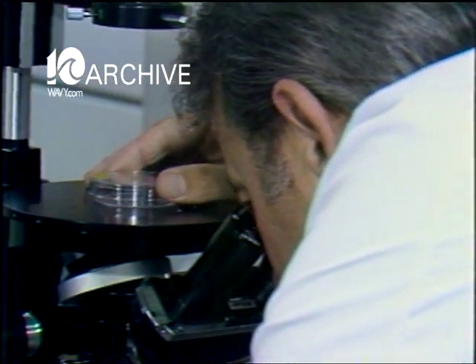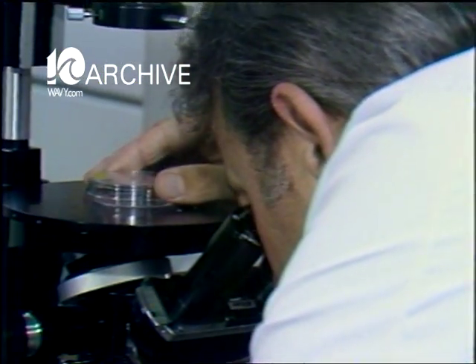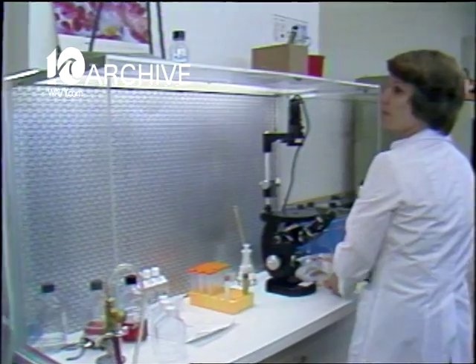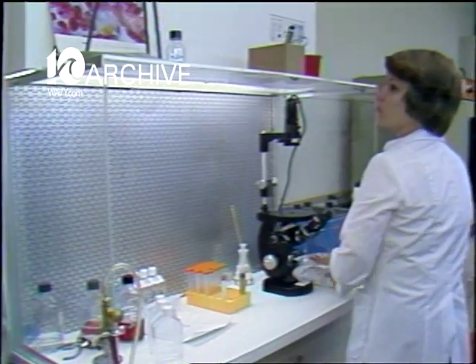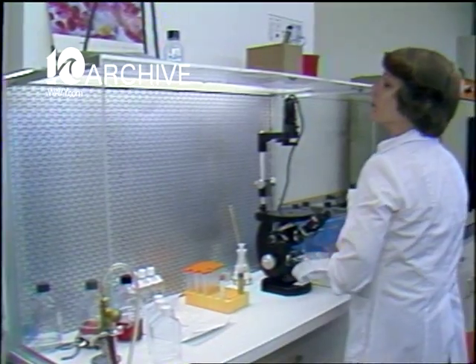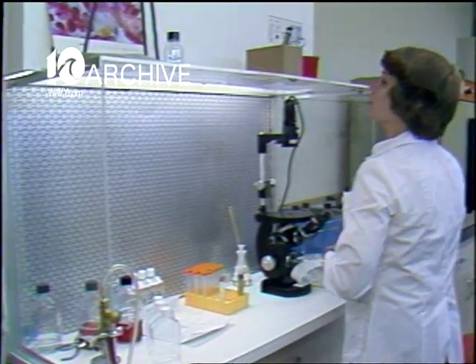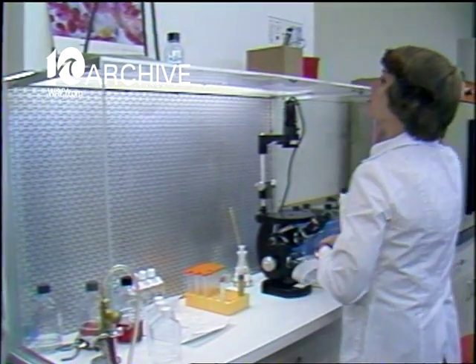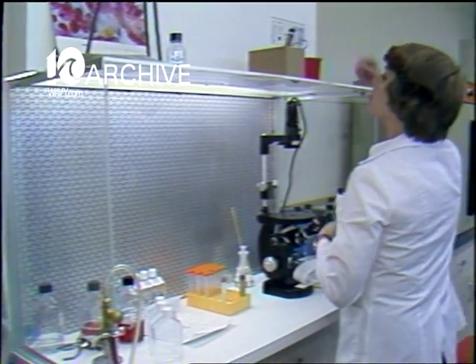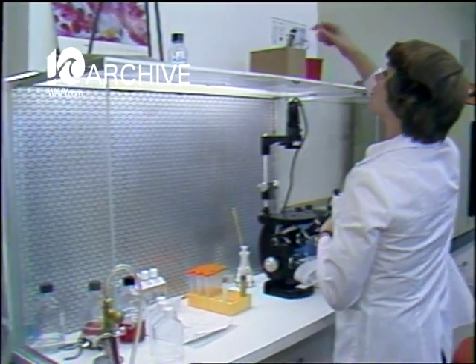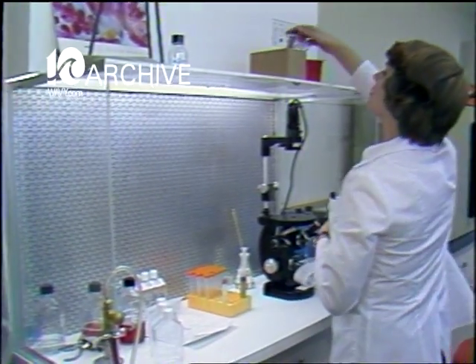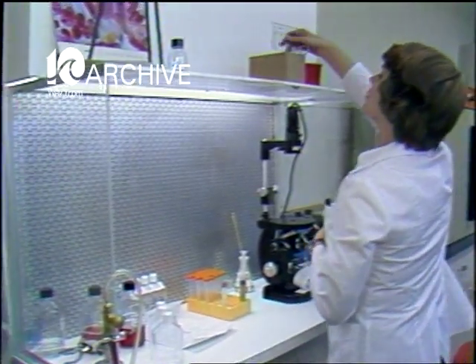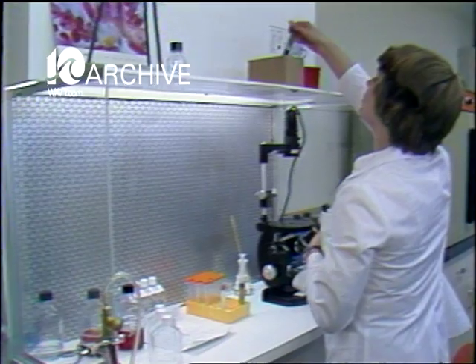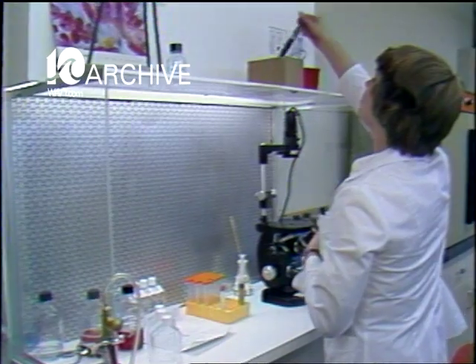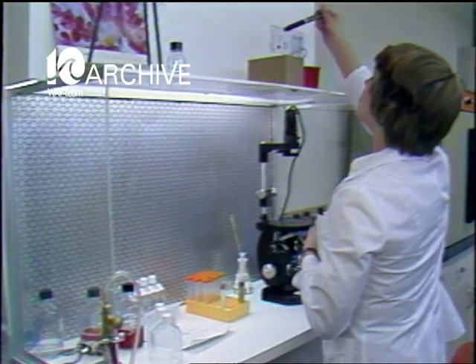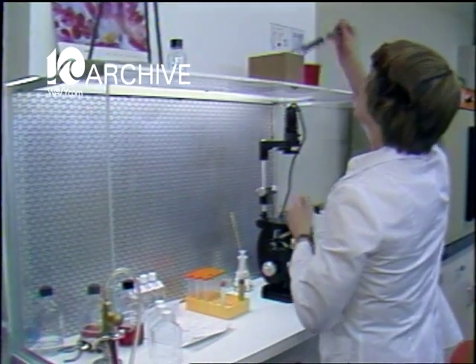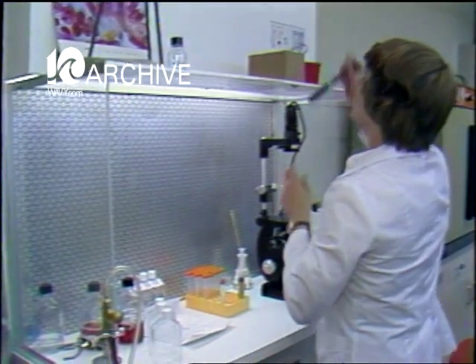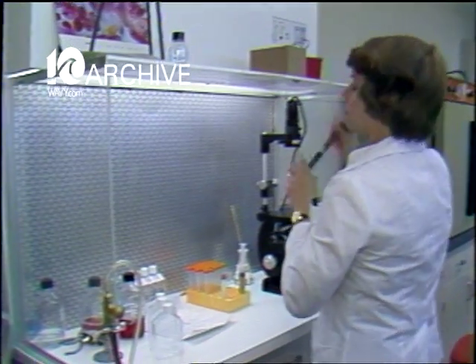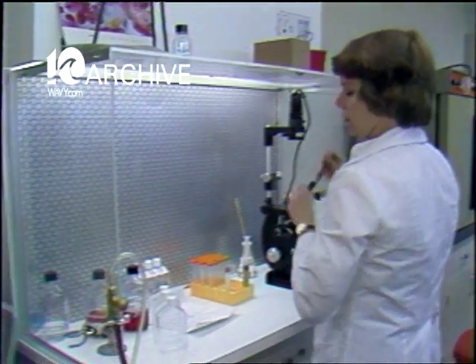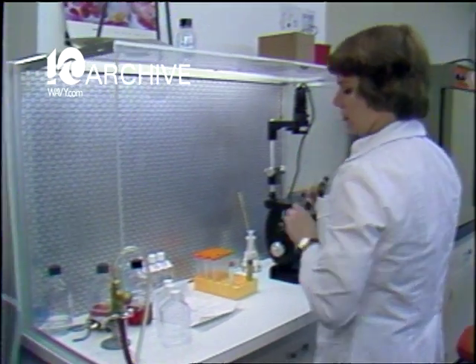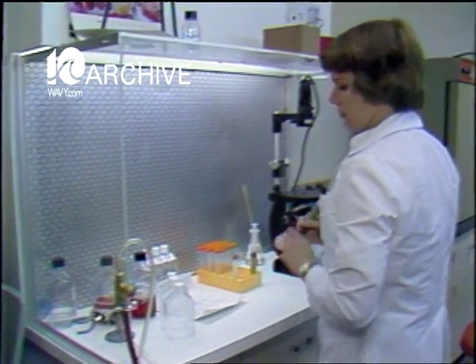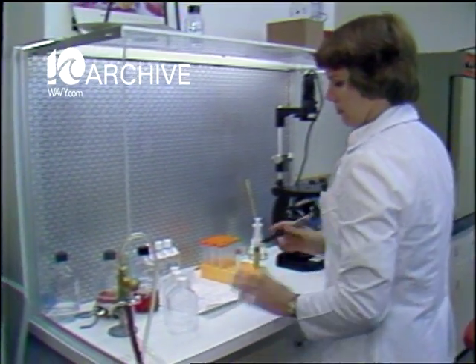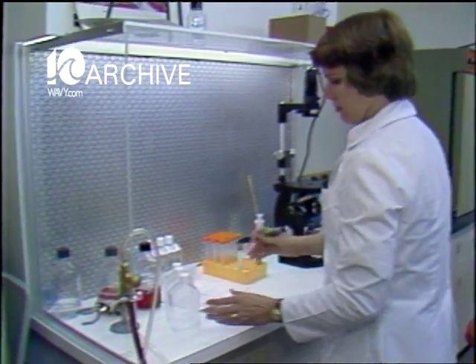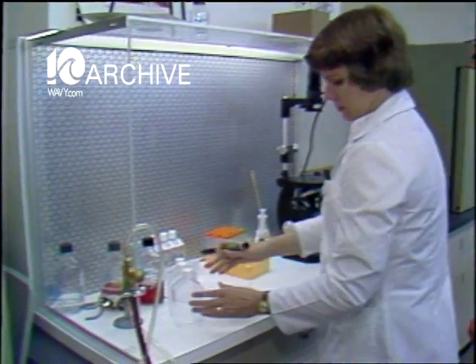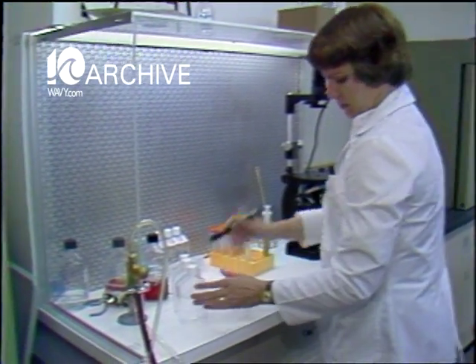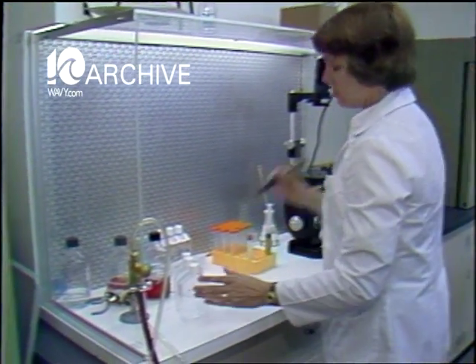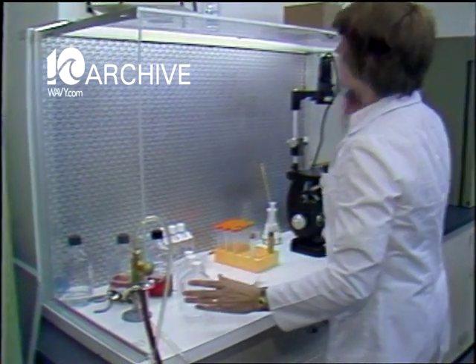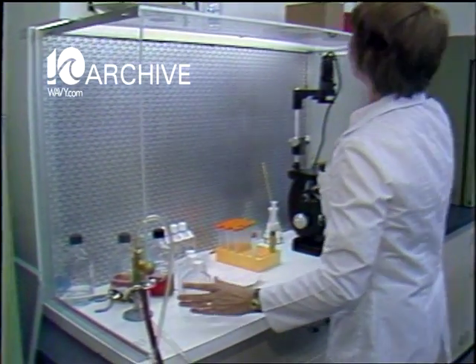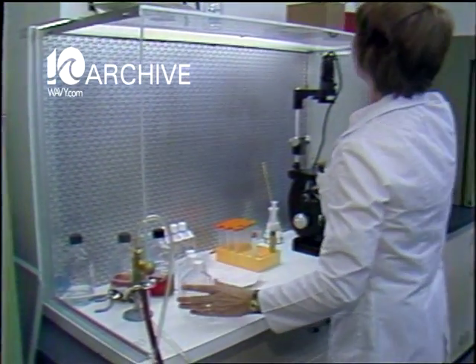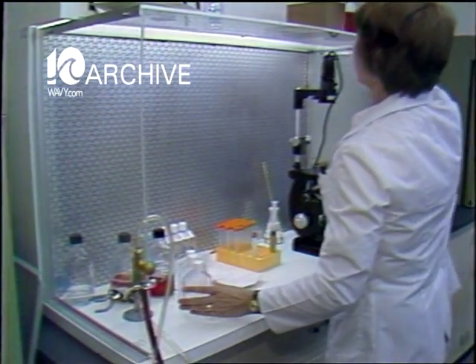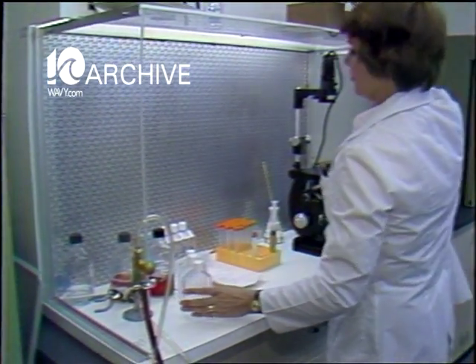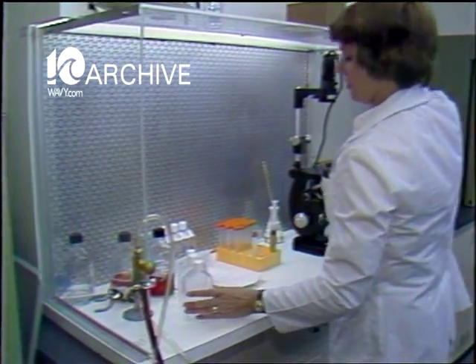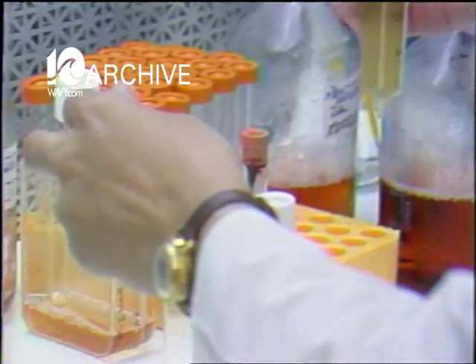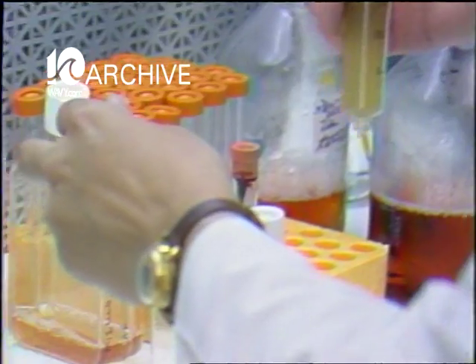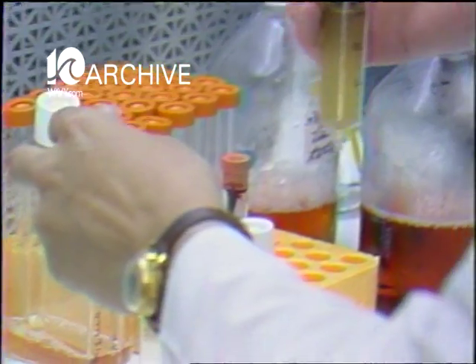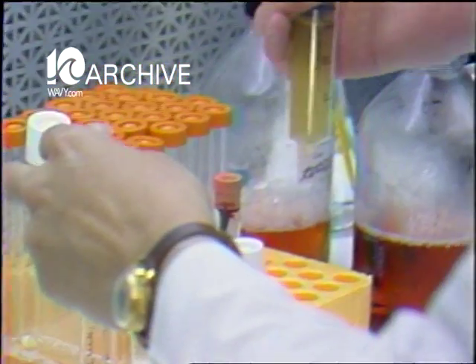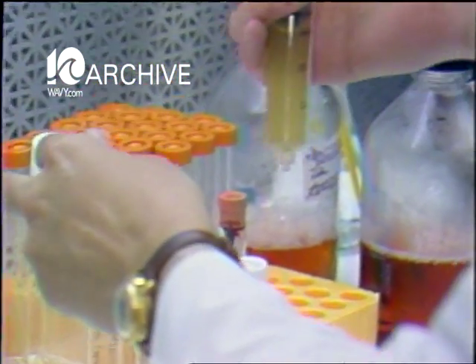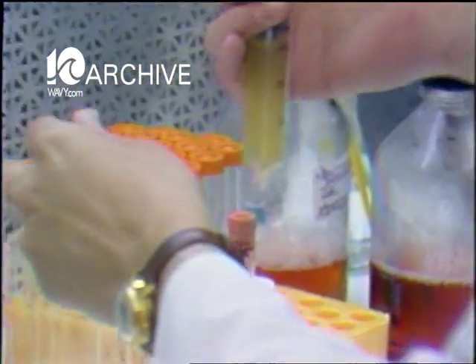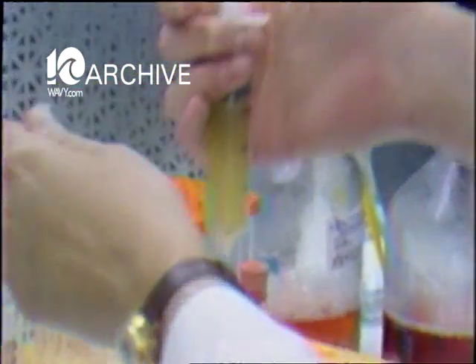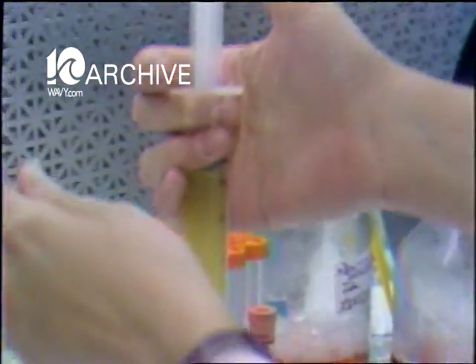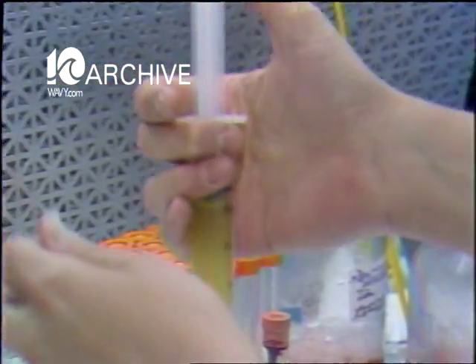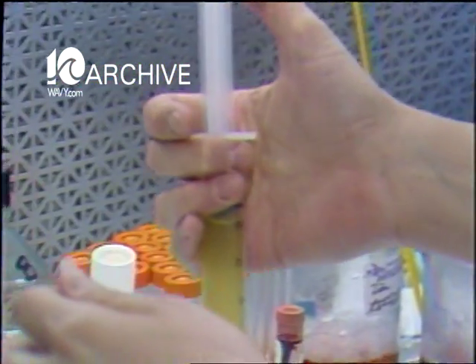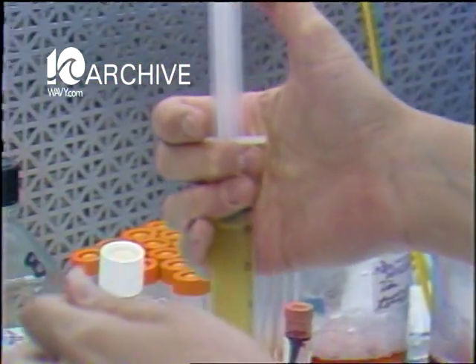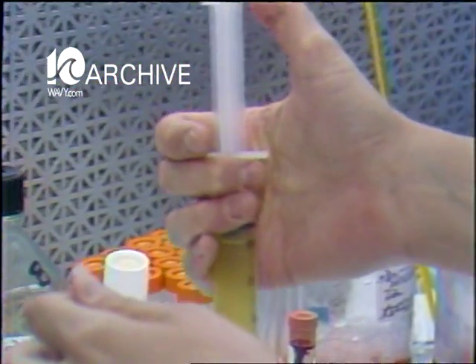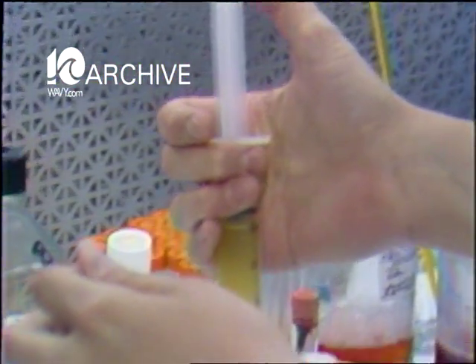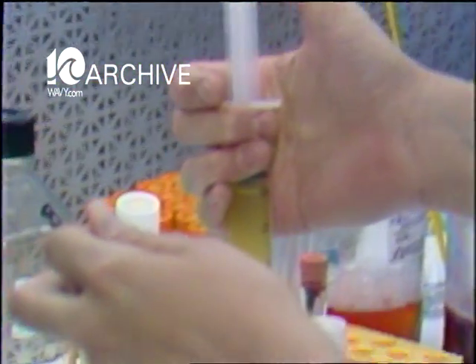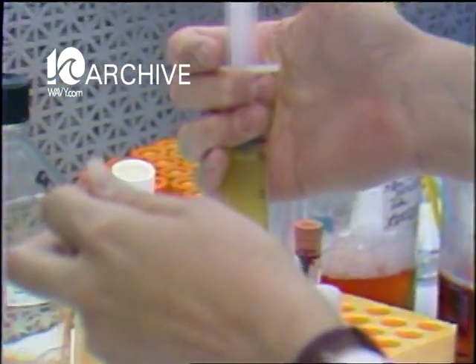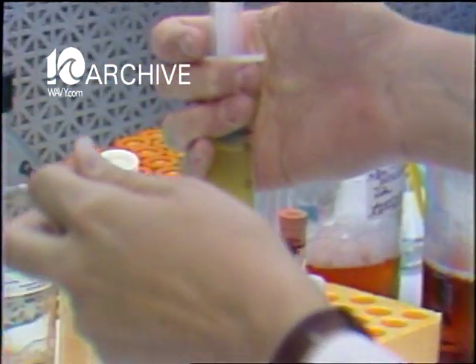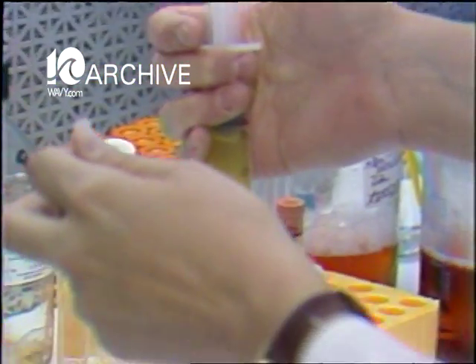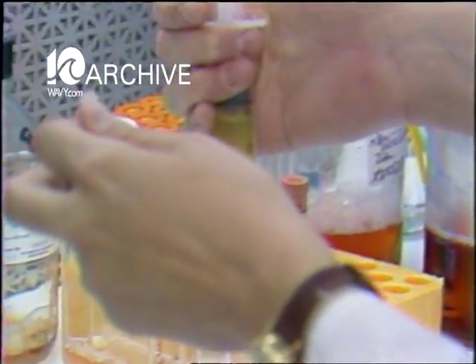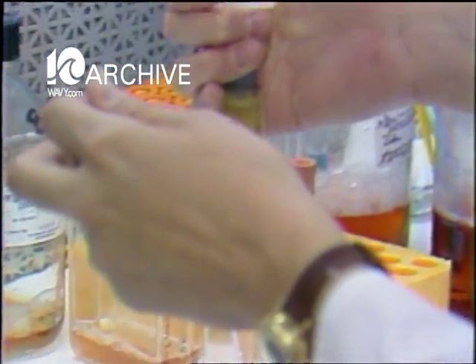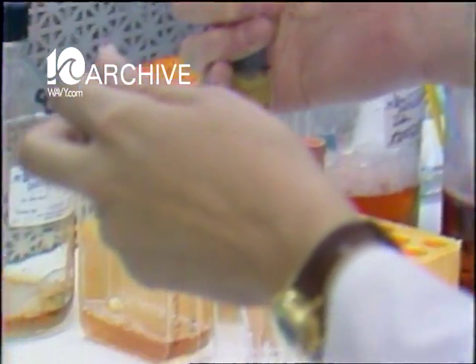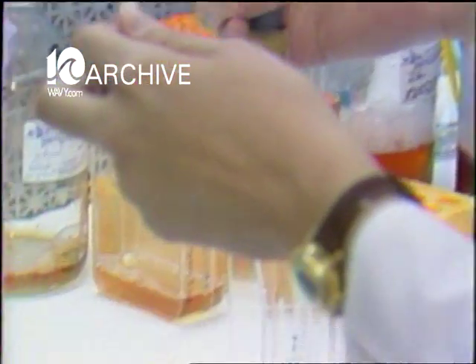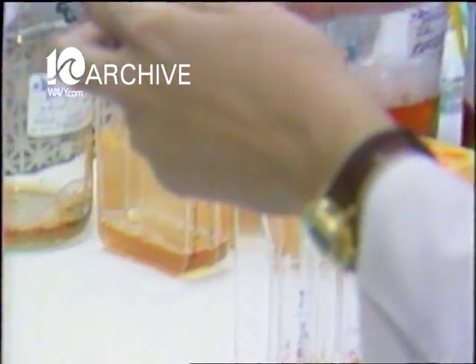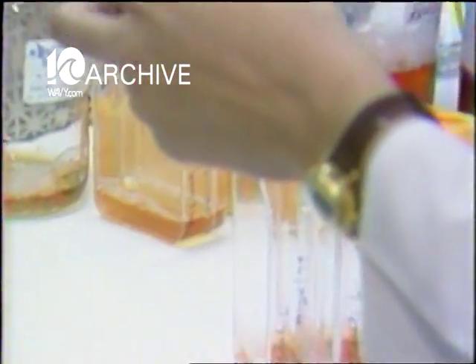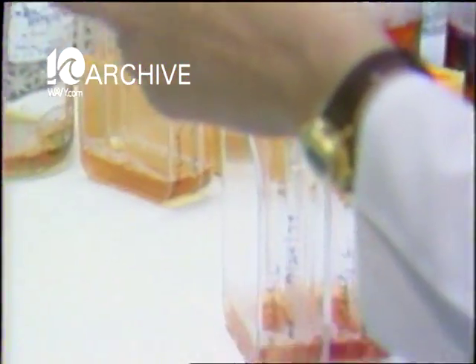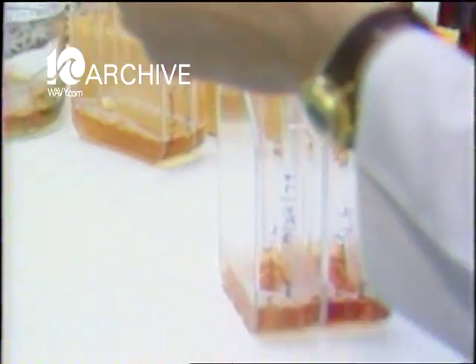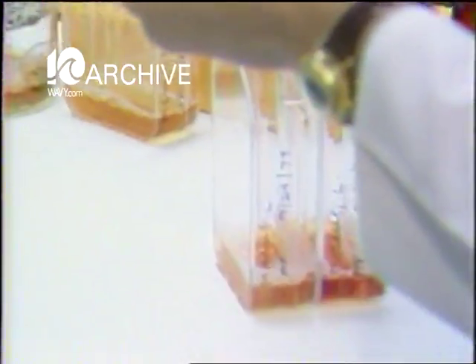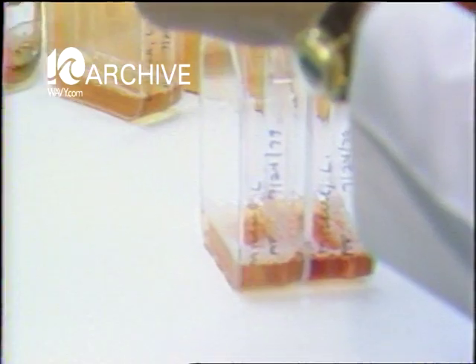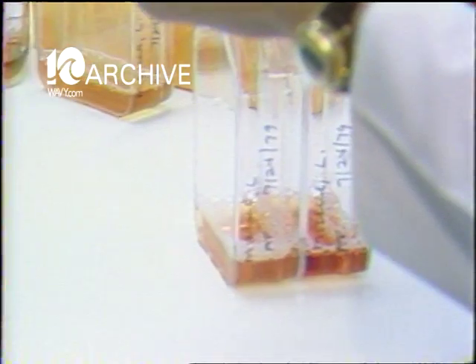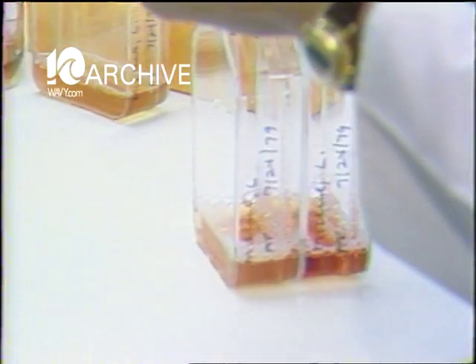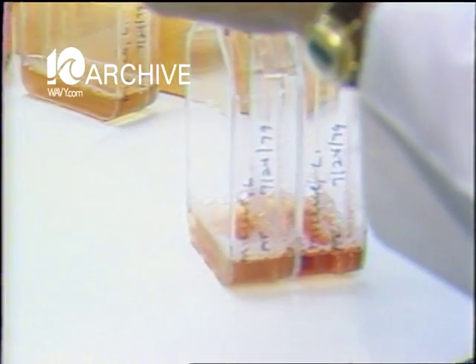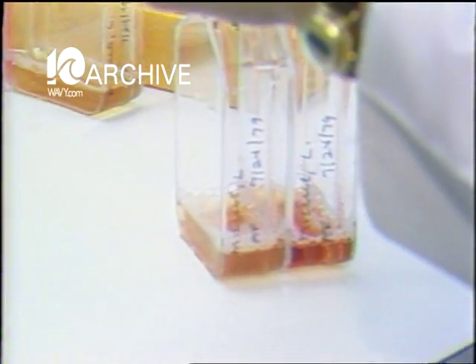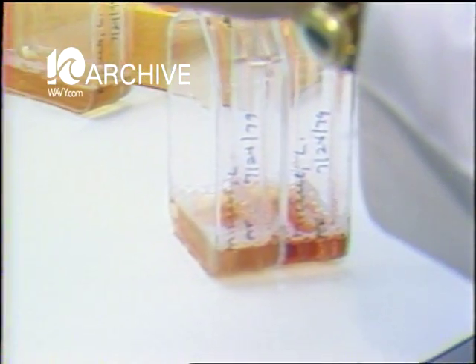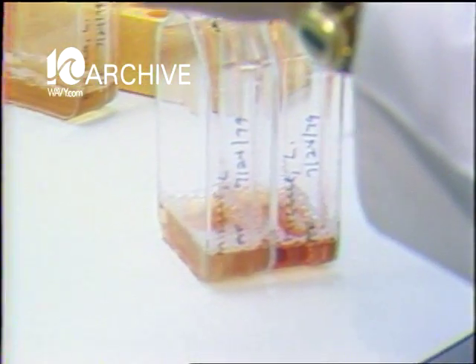The tough part is retrieving the egg at precisely the right time and successfully re-implanting it in the woman's uterus three to four days later.